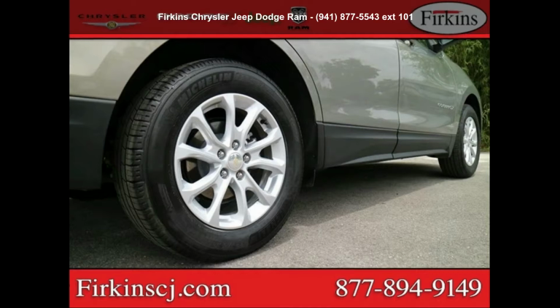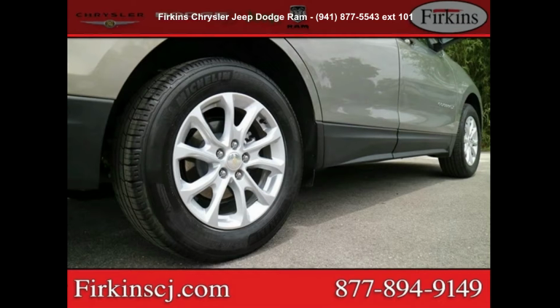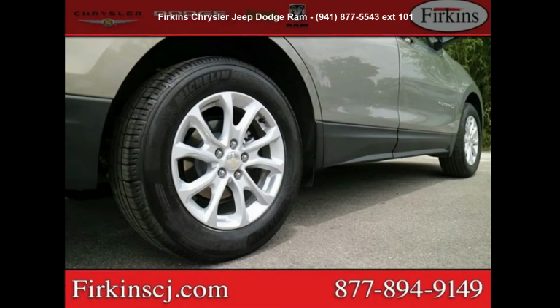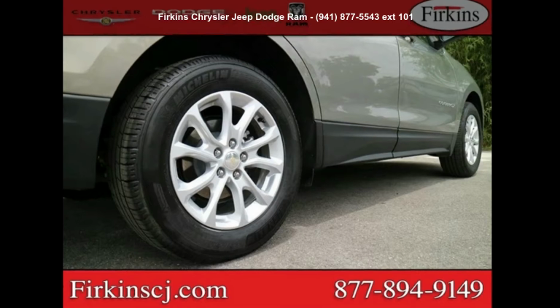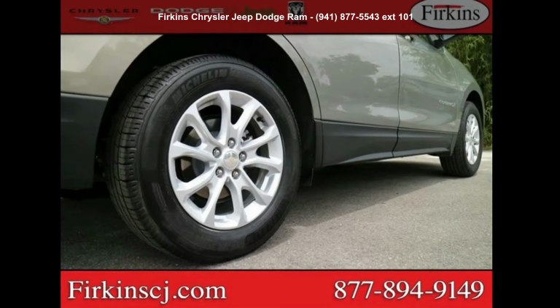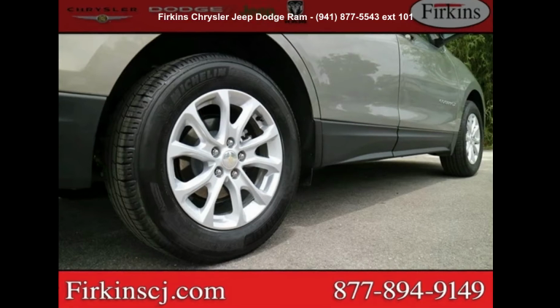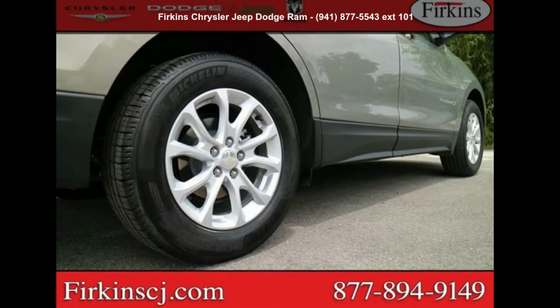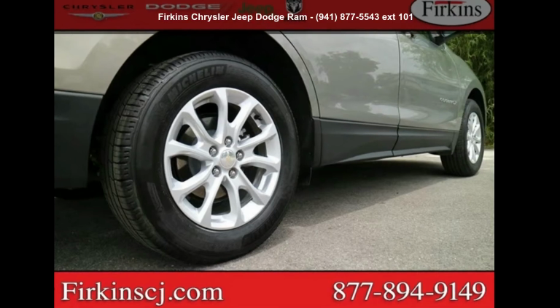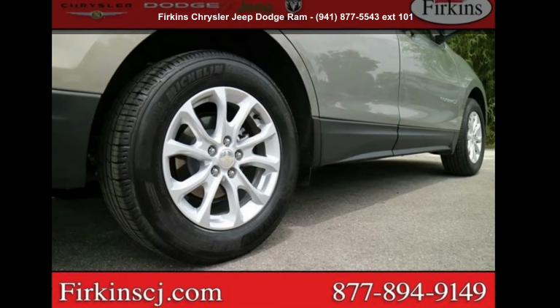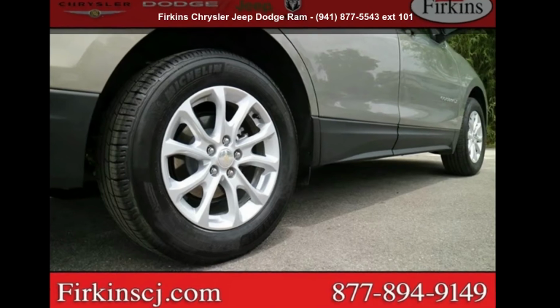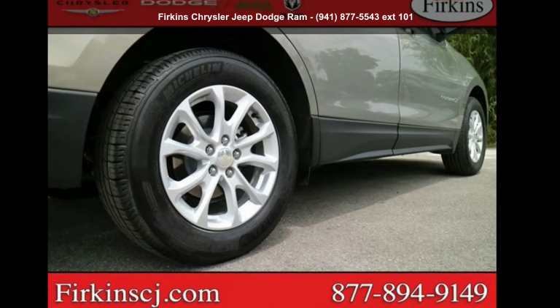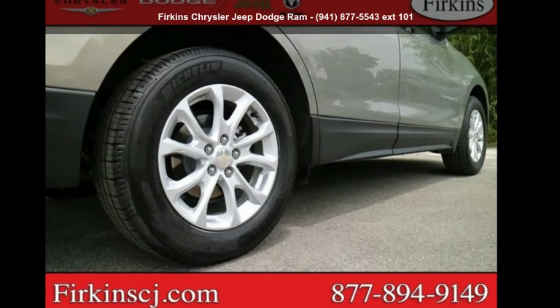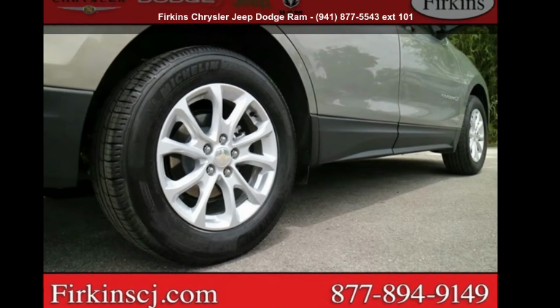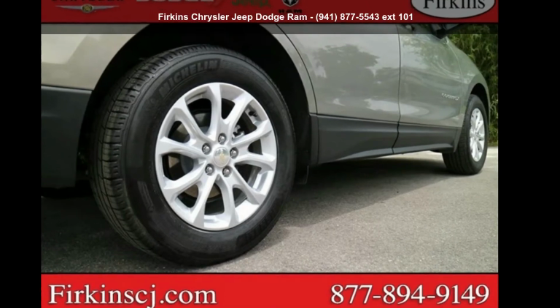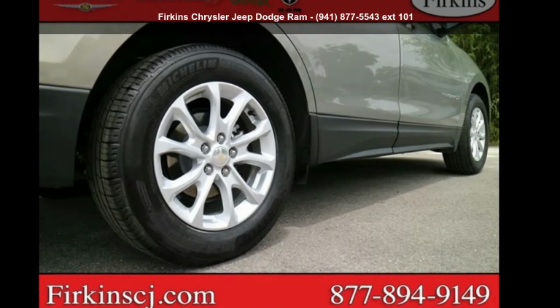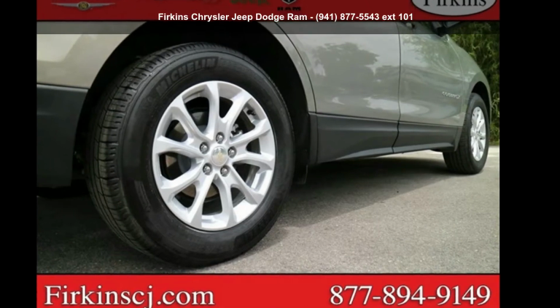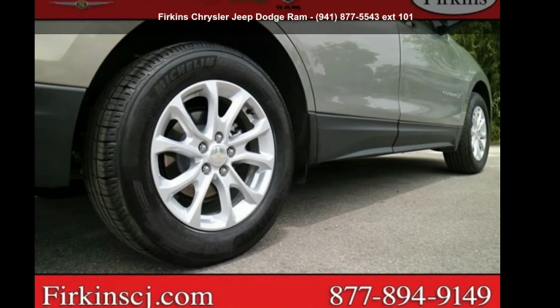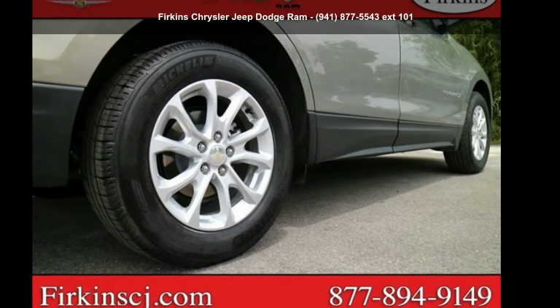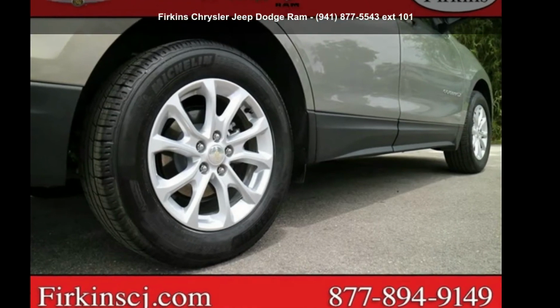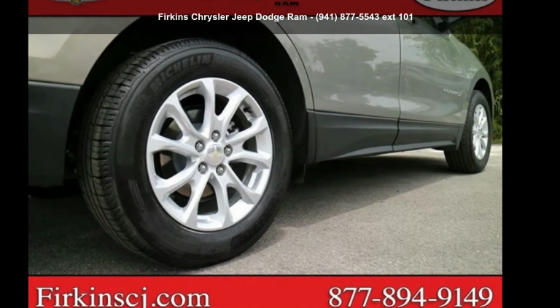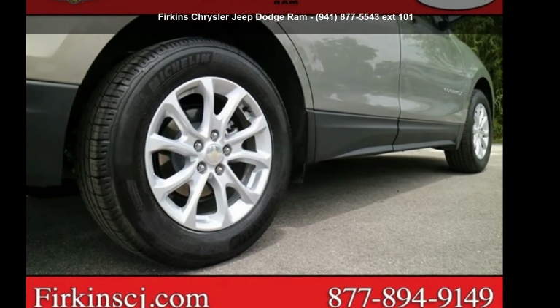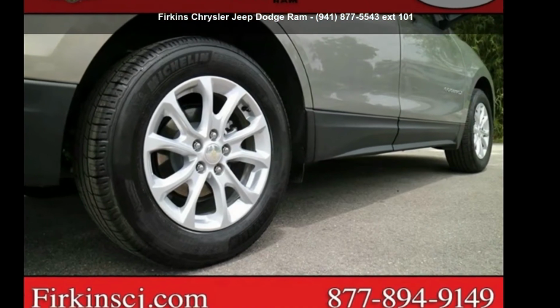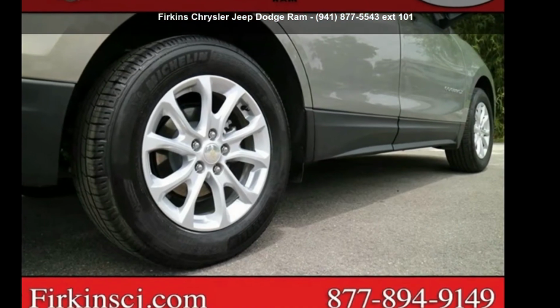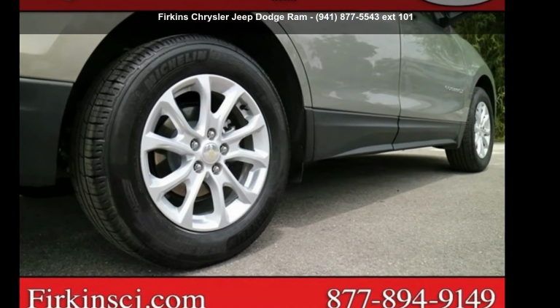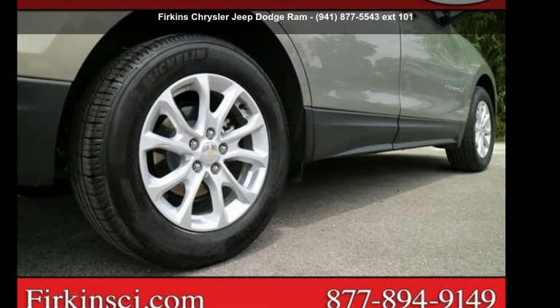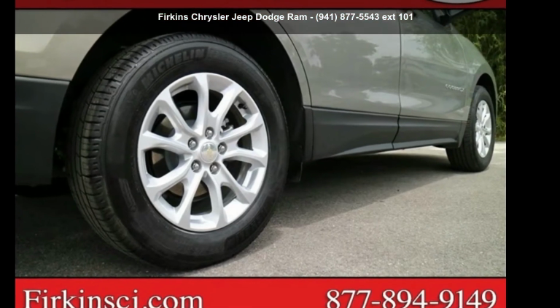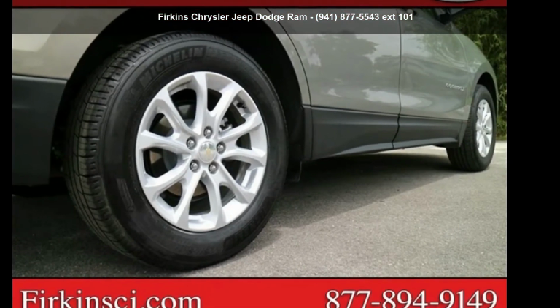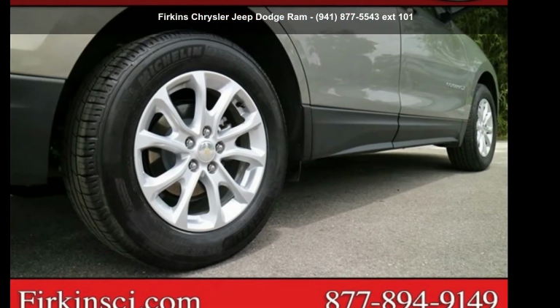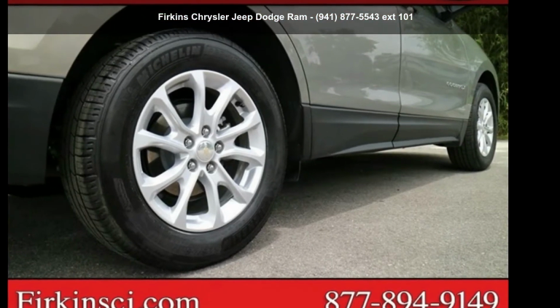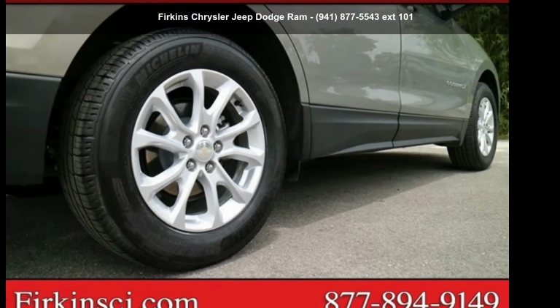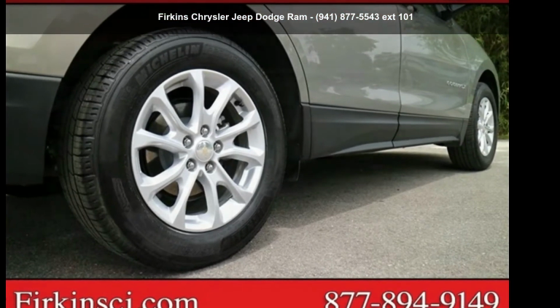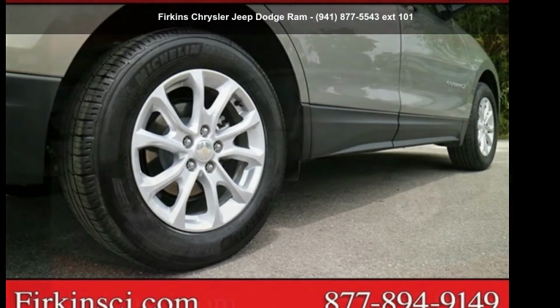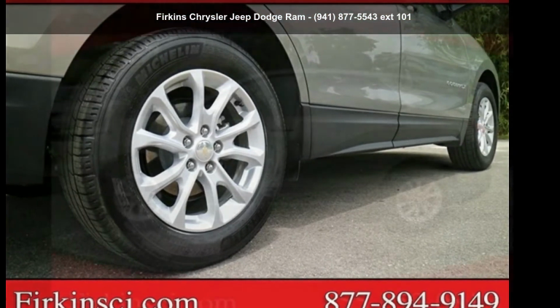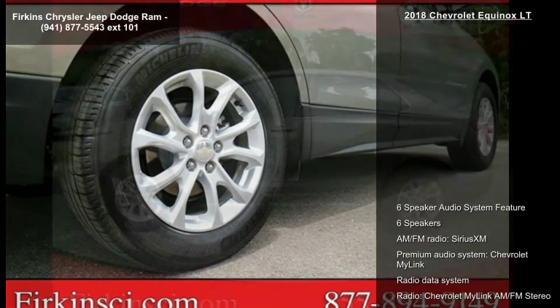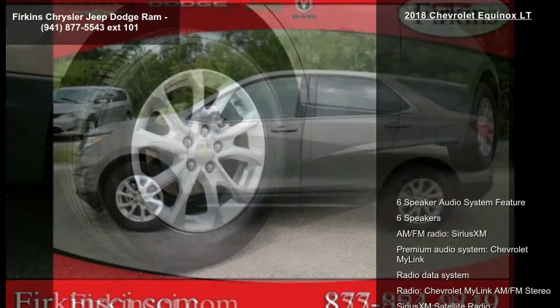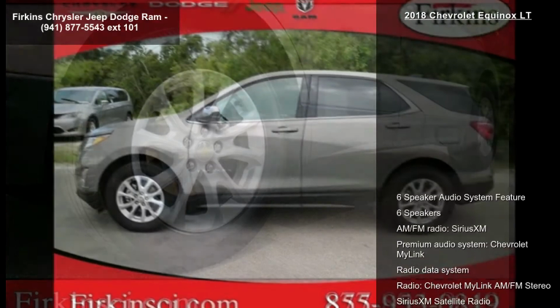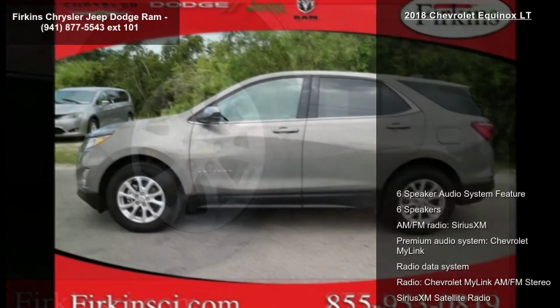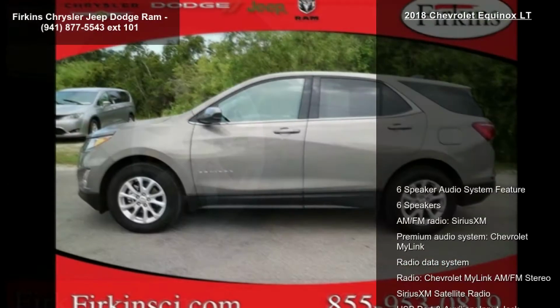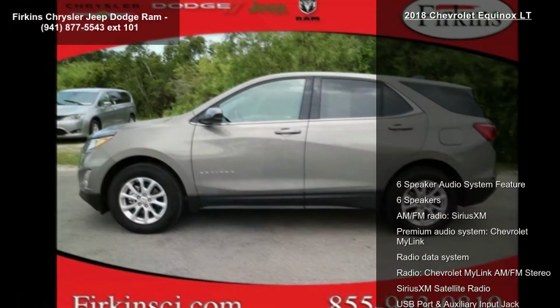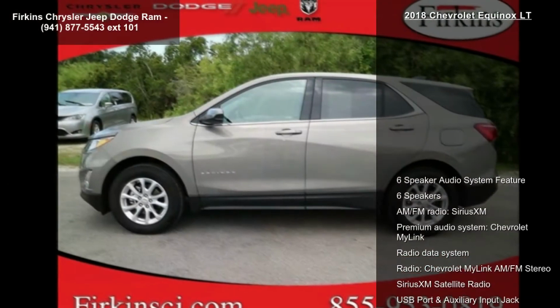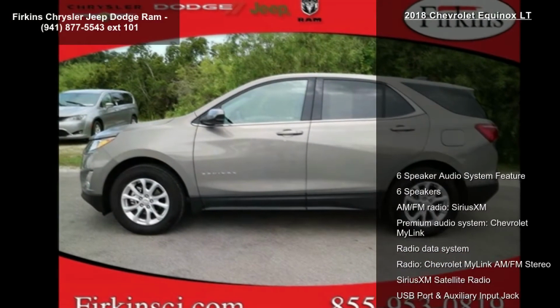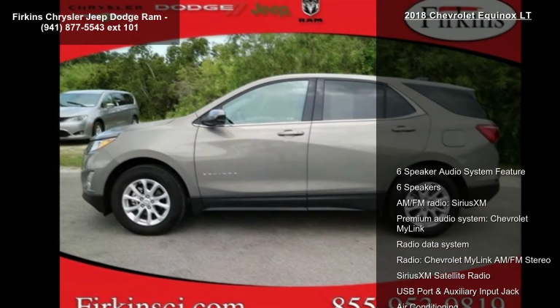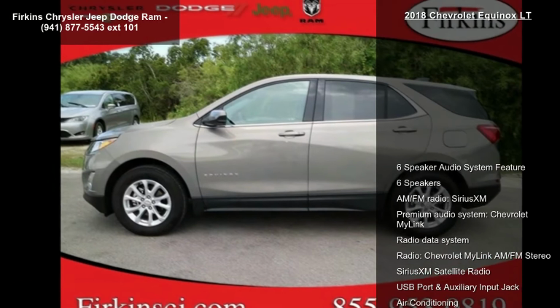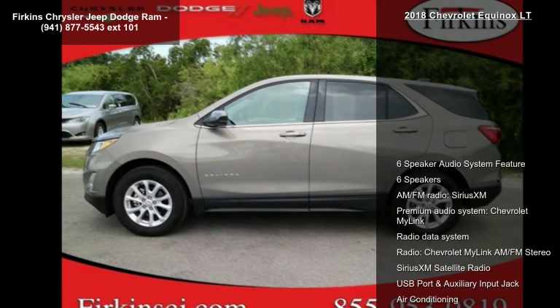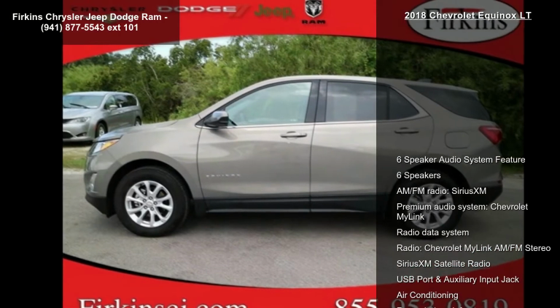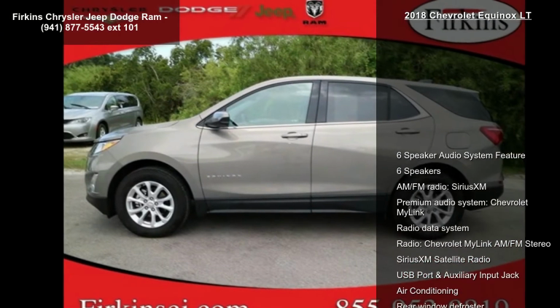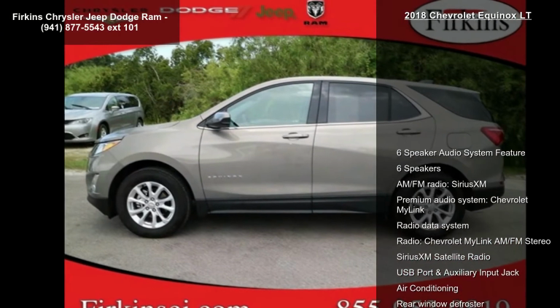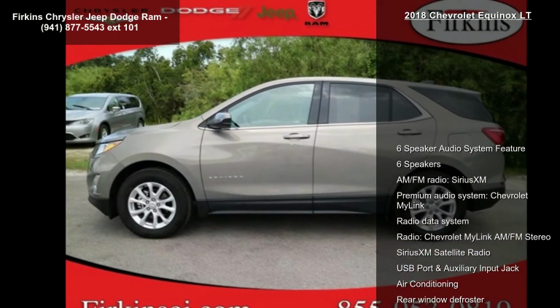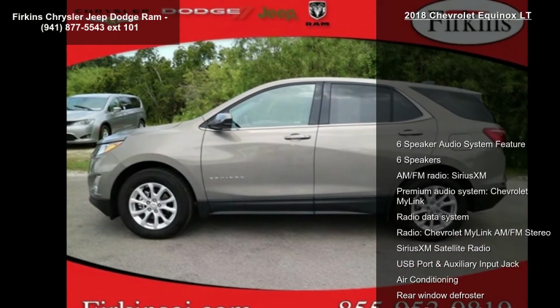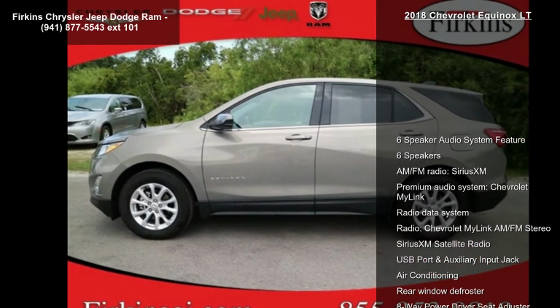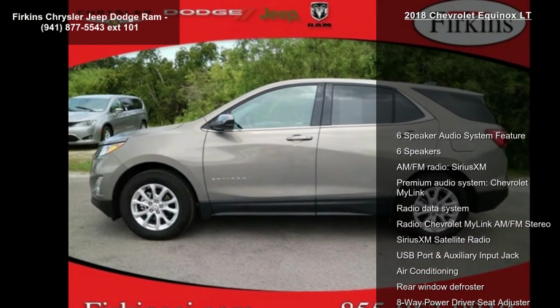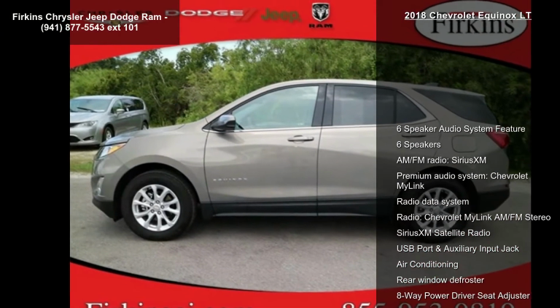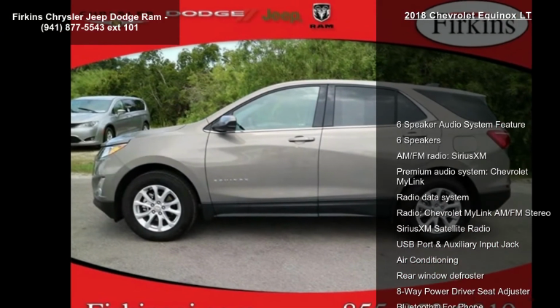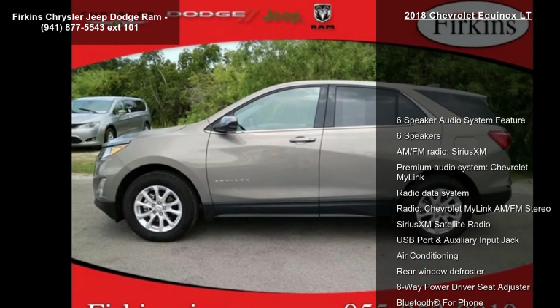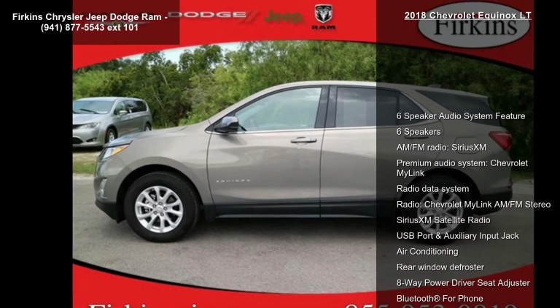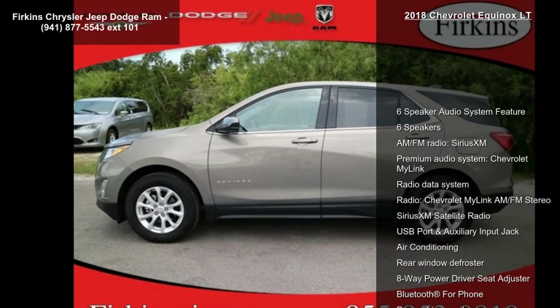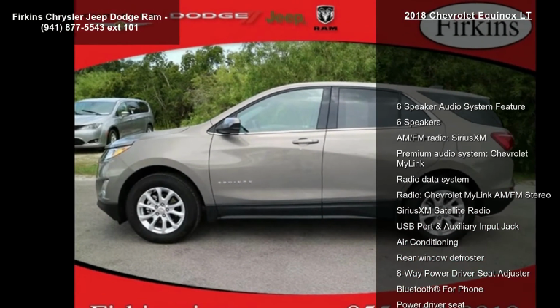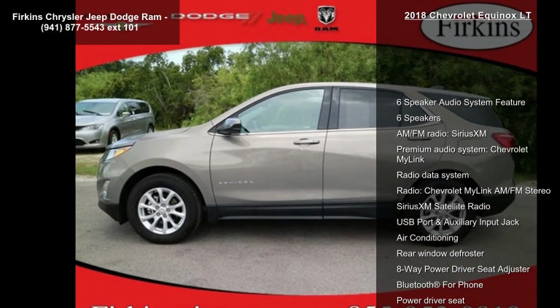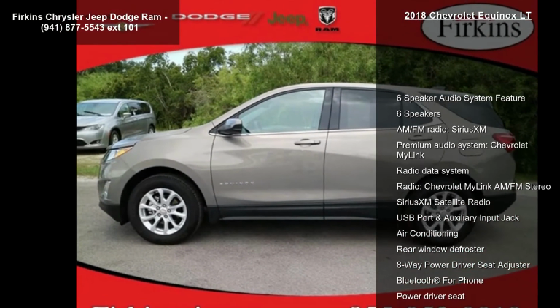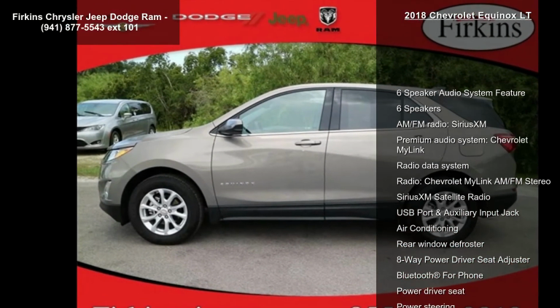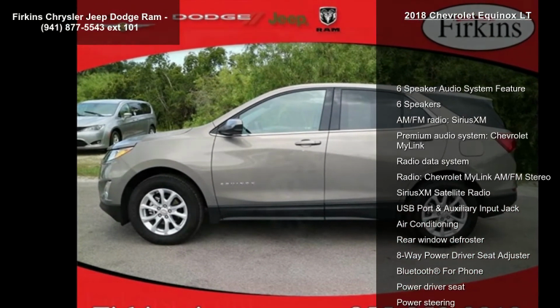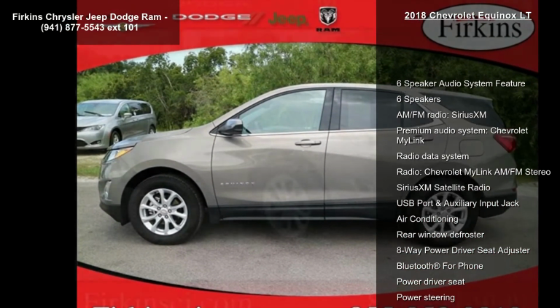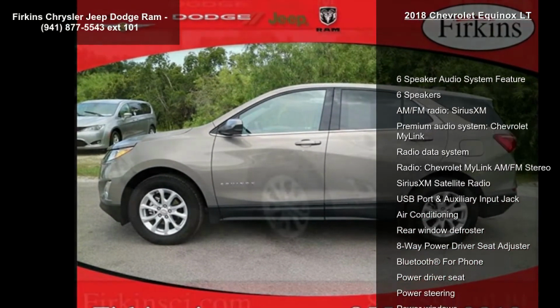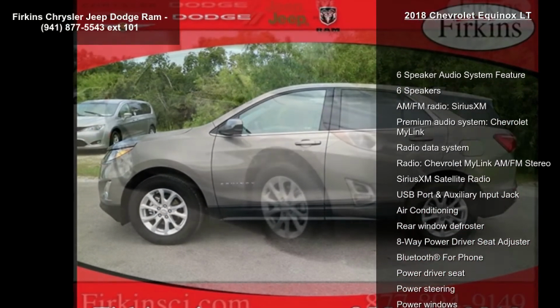Arrive in style with this Chevrolet 2018 Equinox LT. If you are looking for an automobile with great features, look no further.